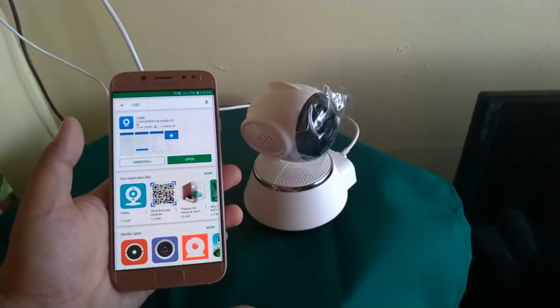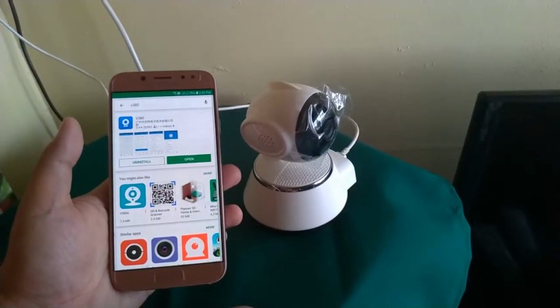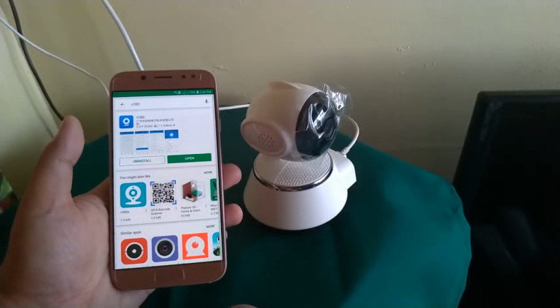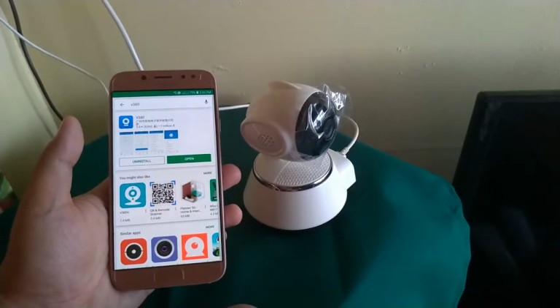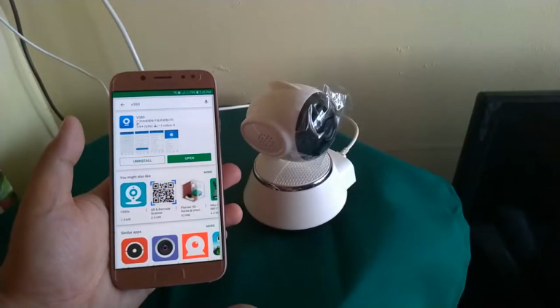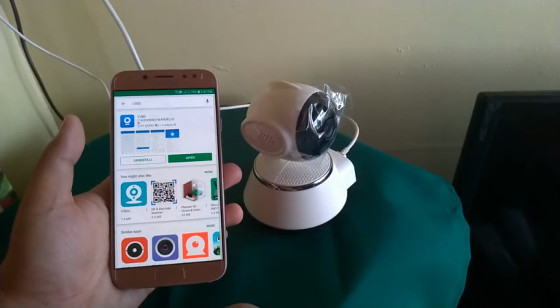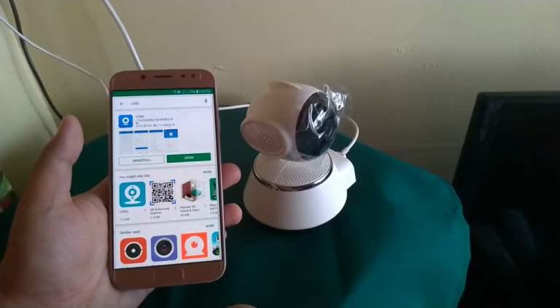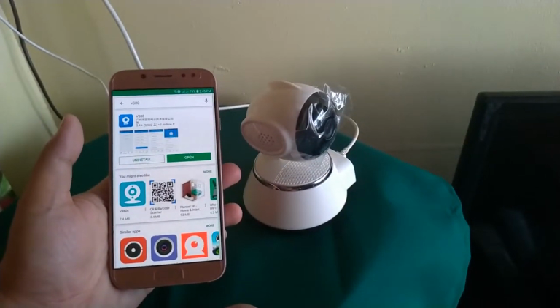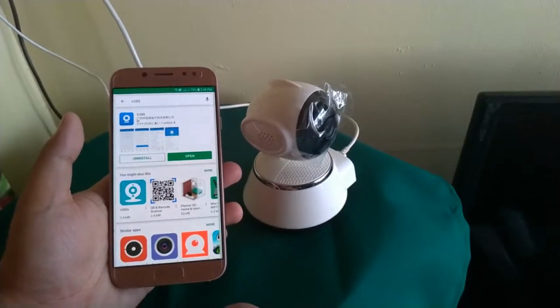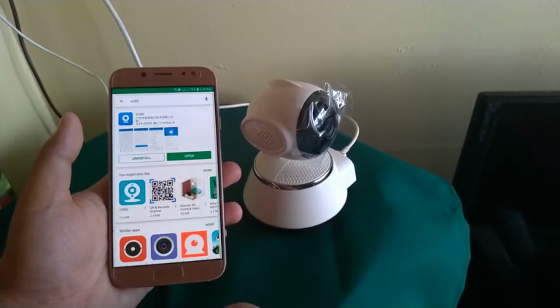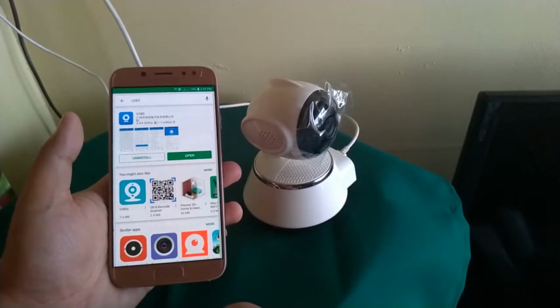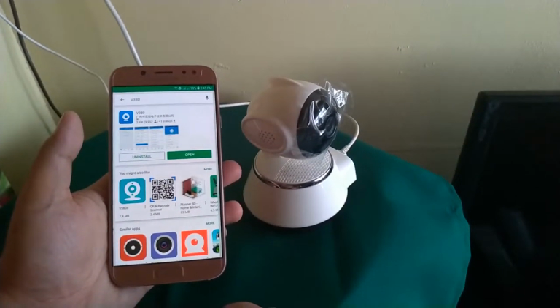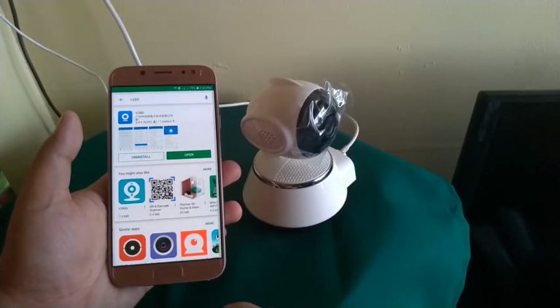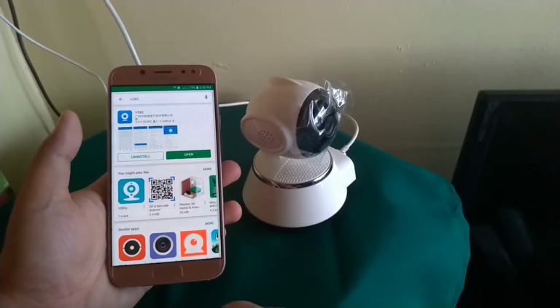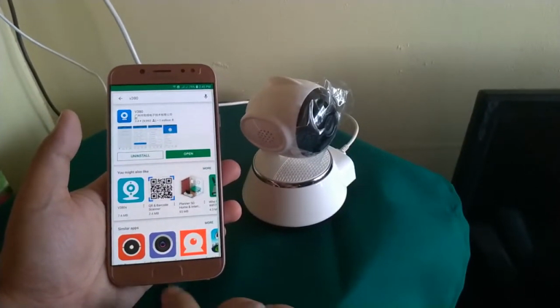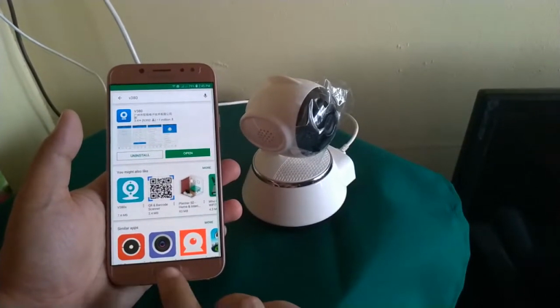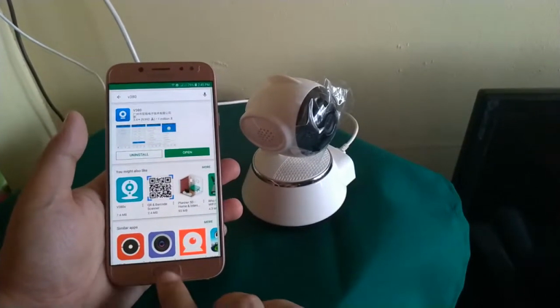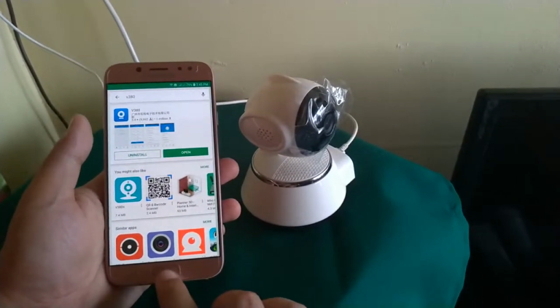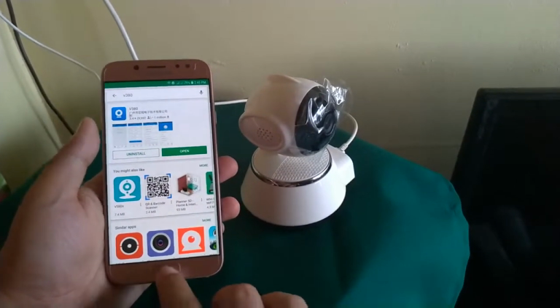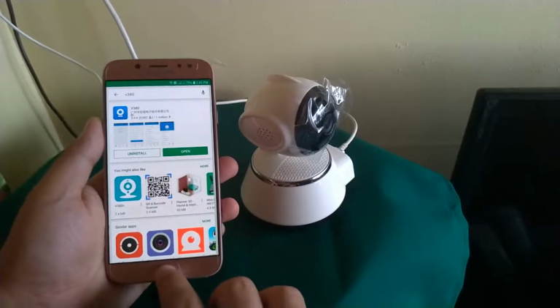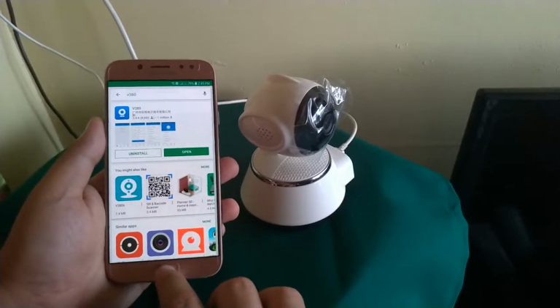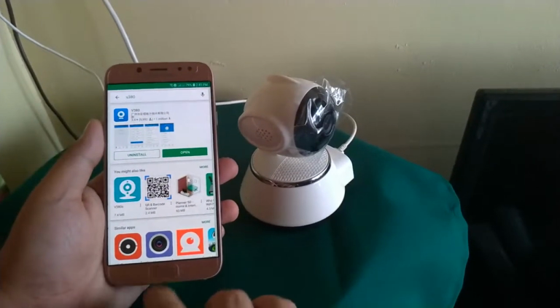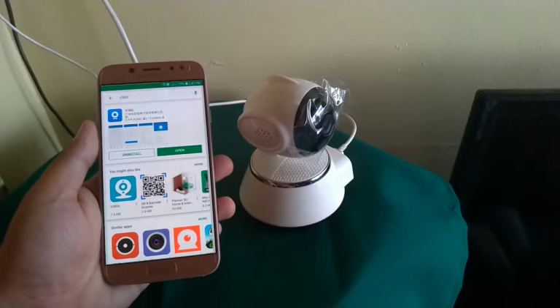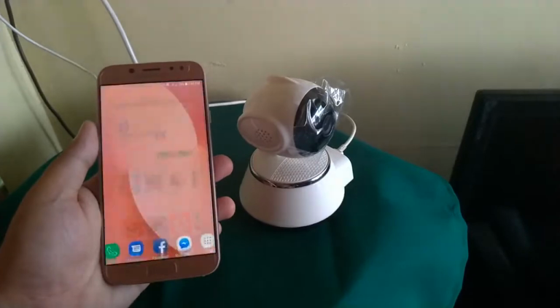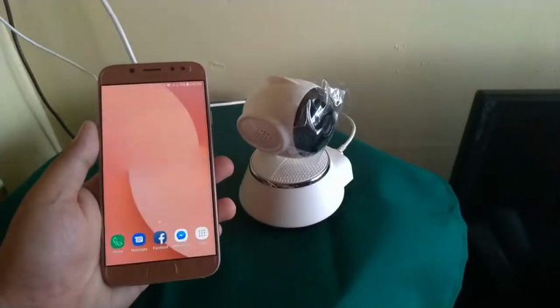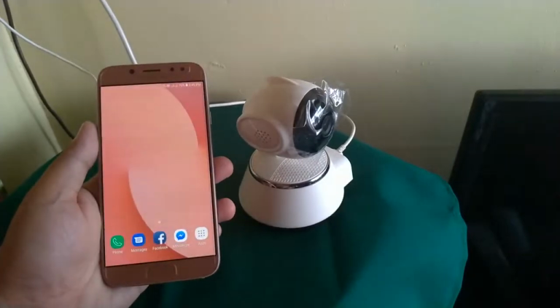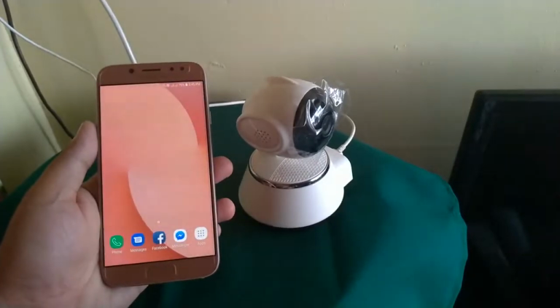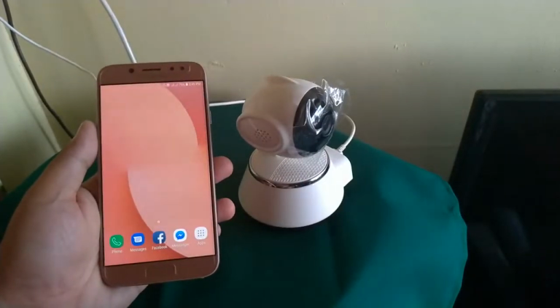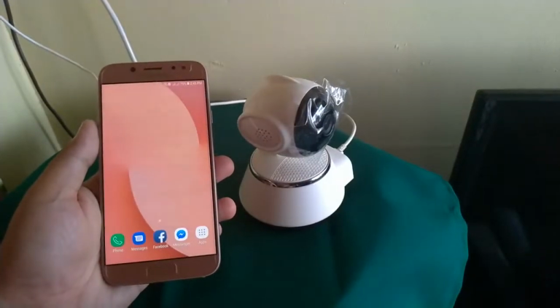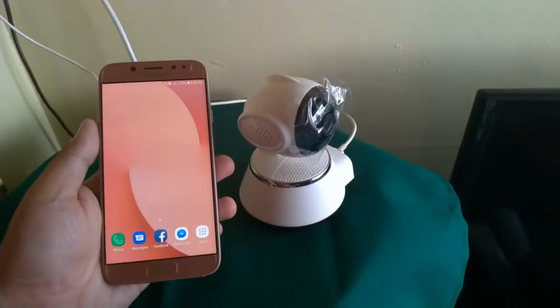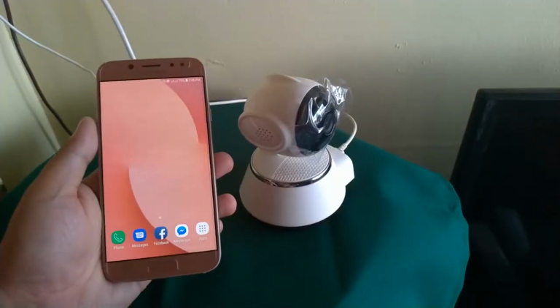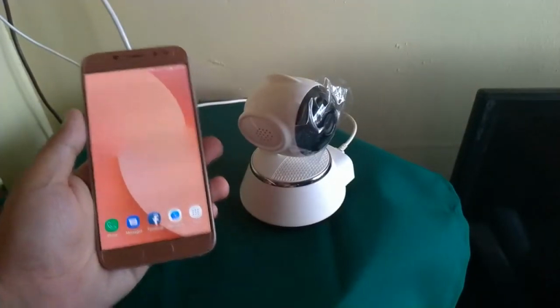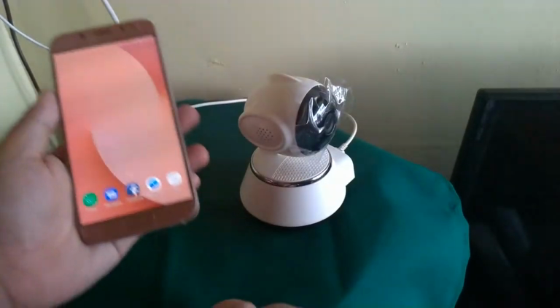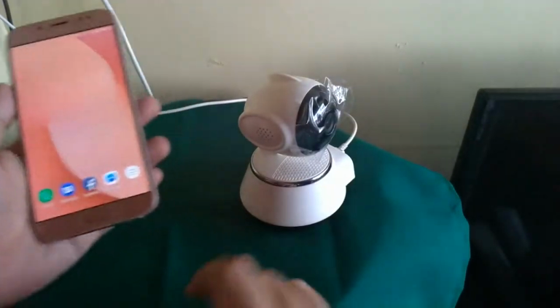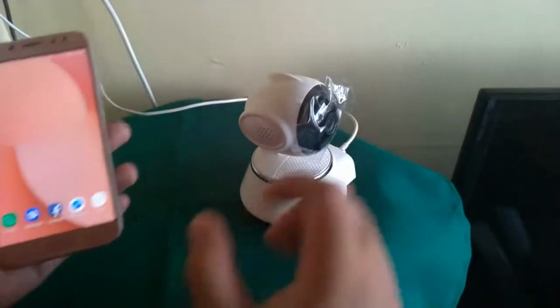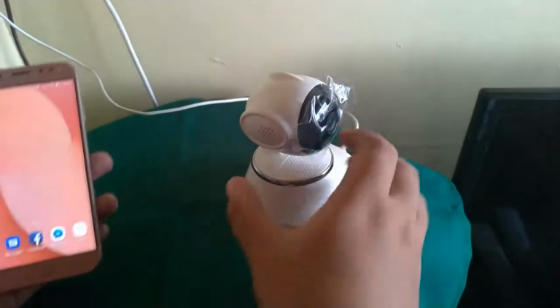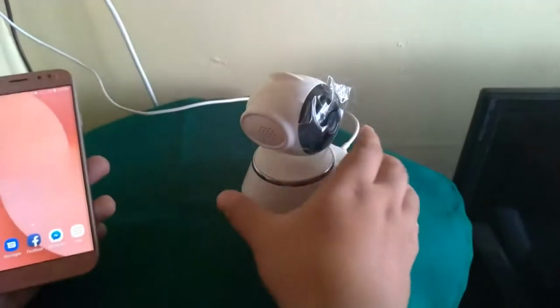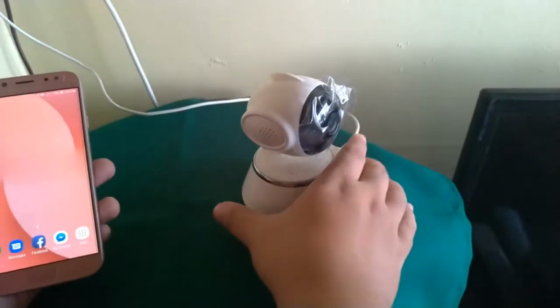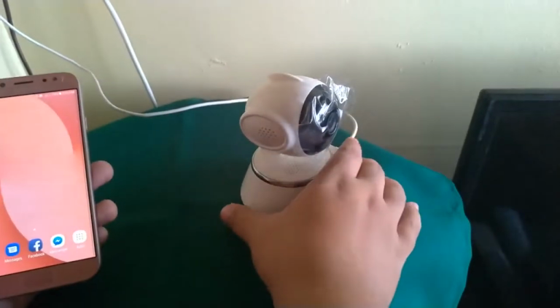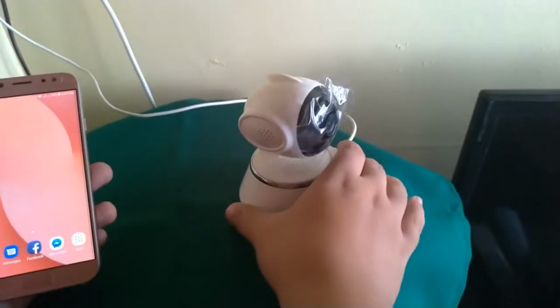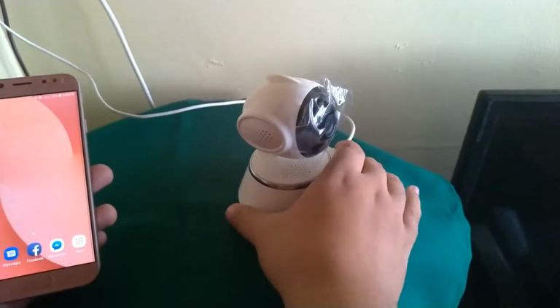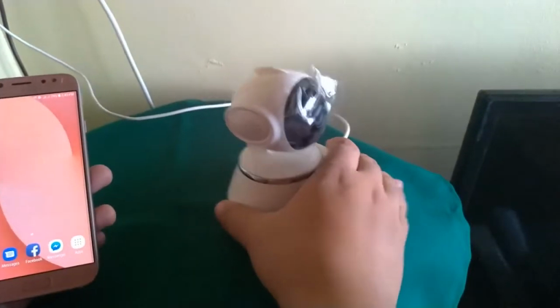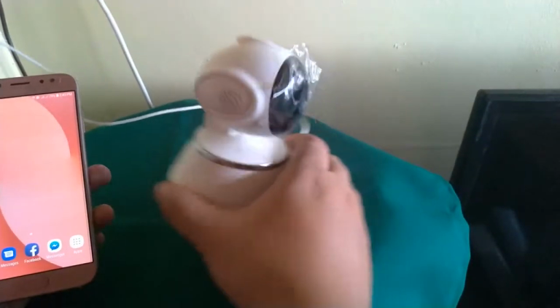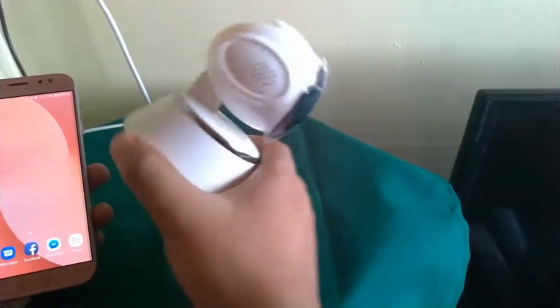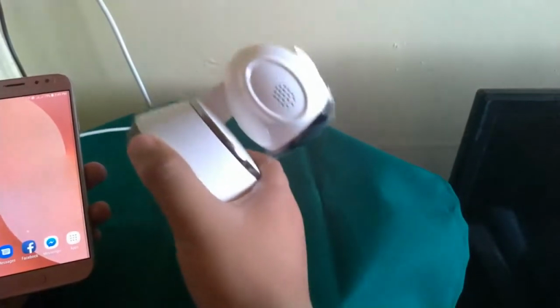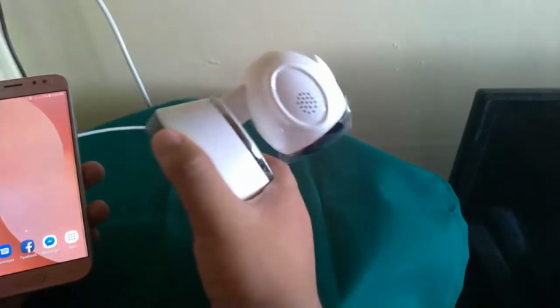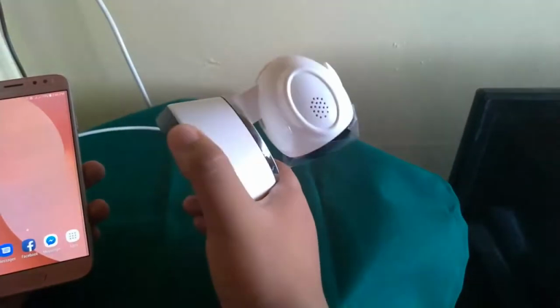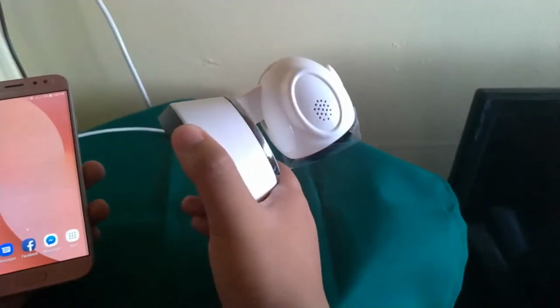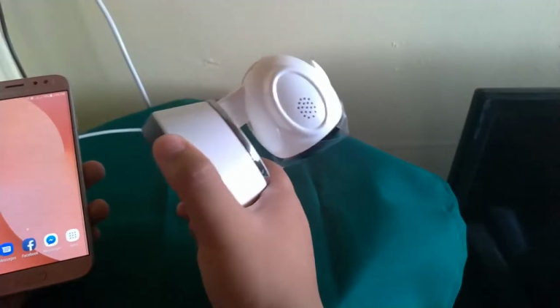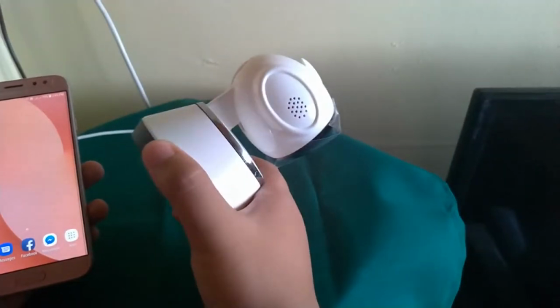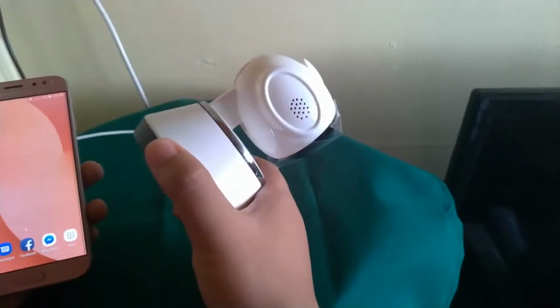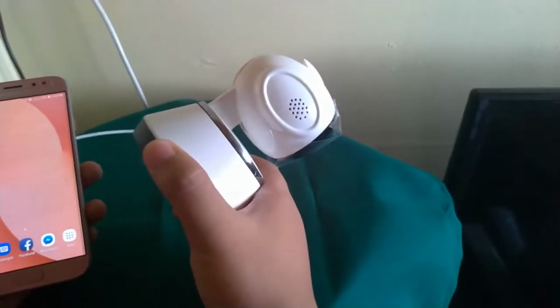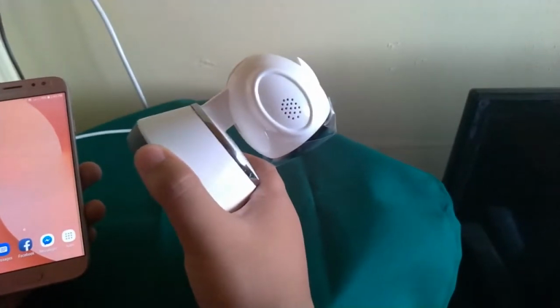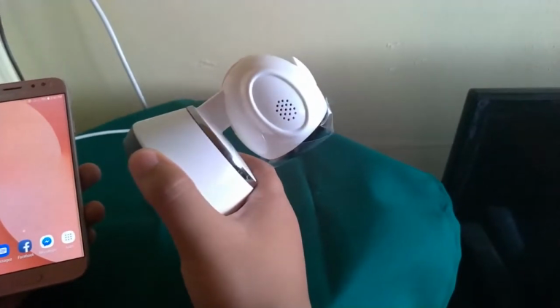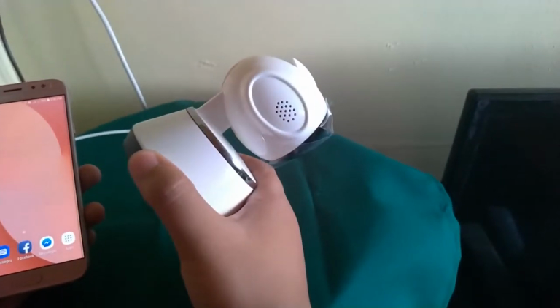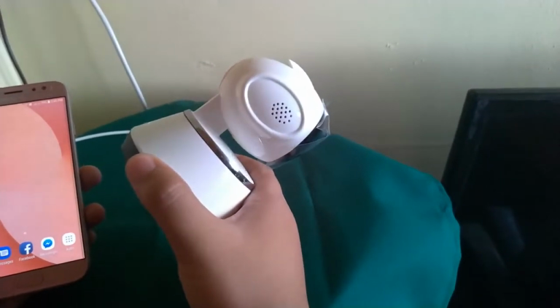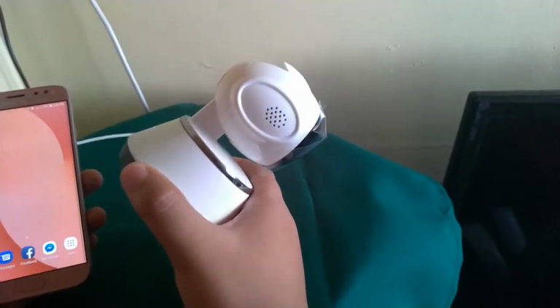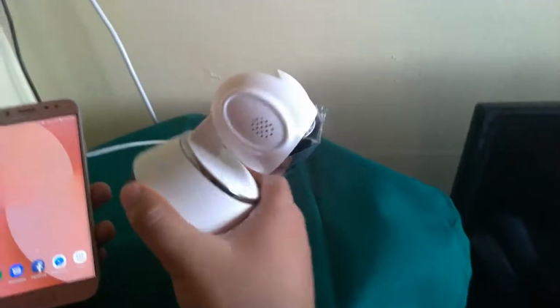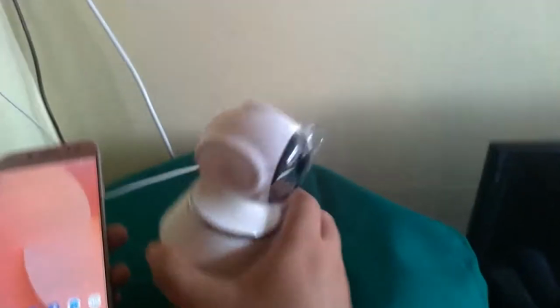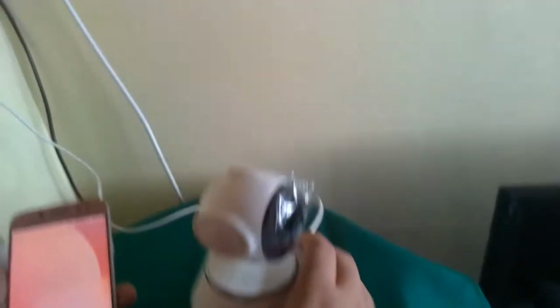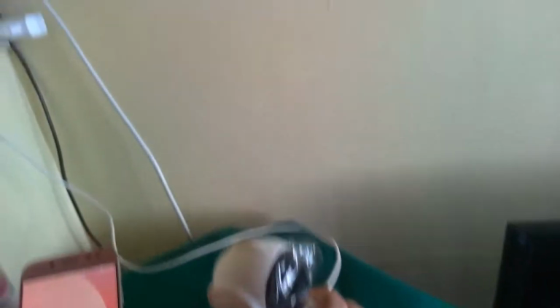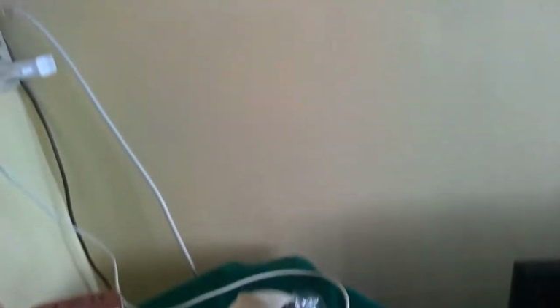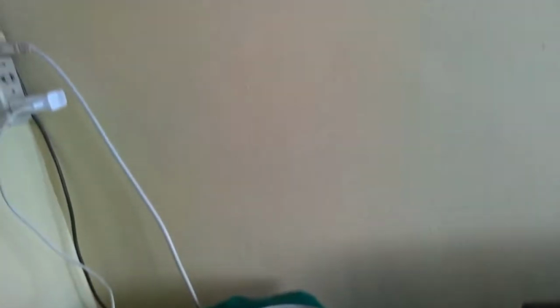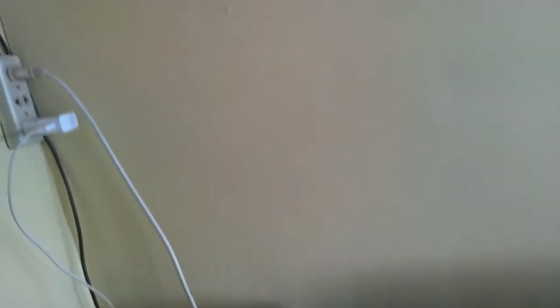Once downloaded, make sure that your V380 CCTV Wi-Fi is connected to a local outlet.